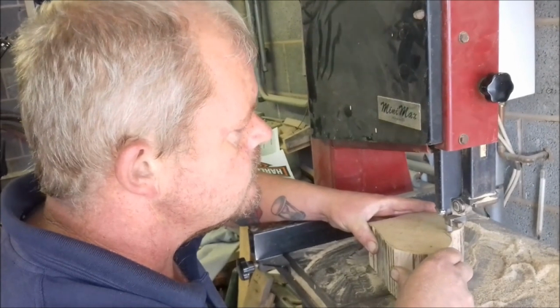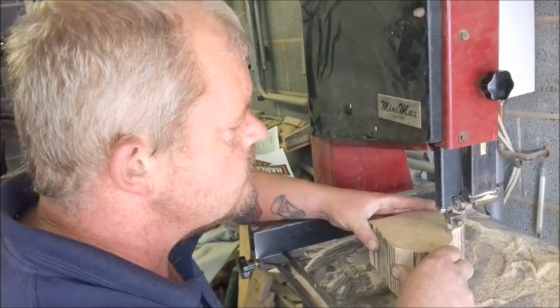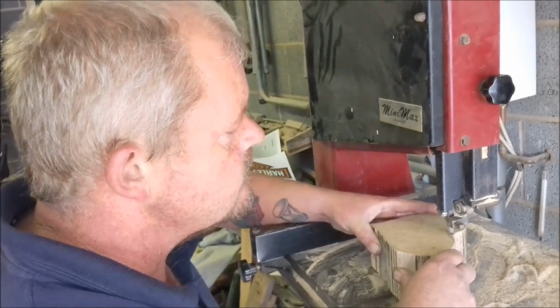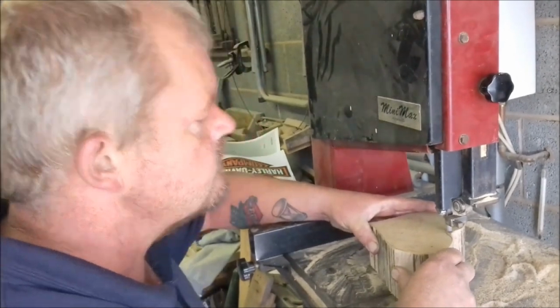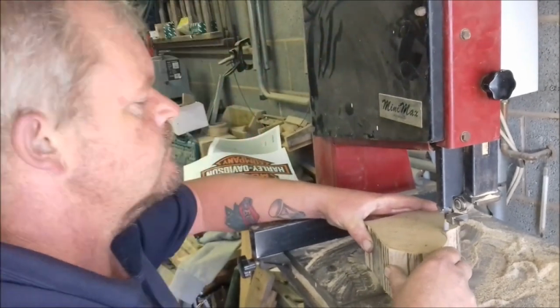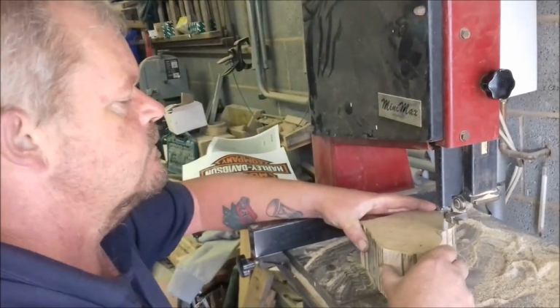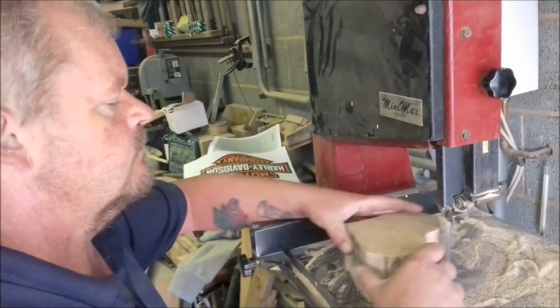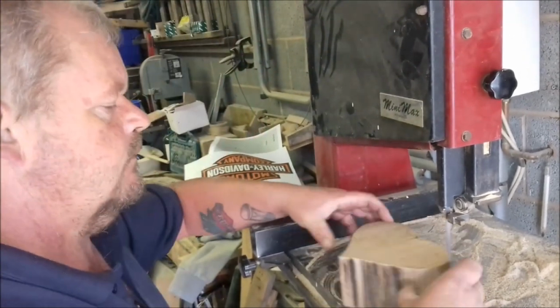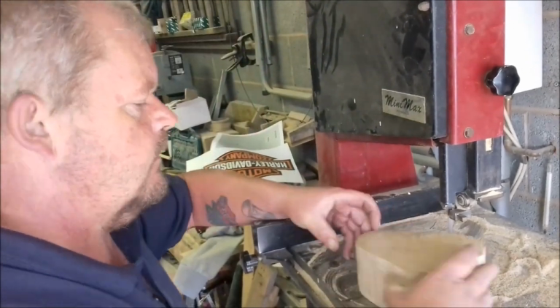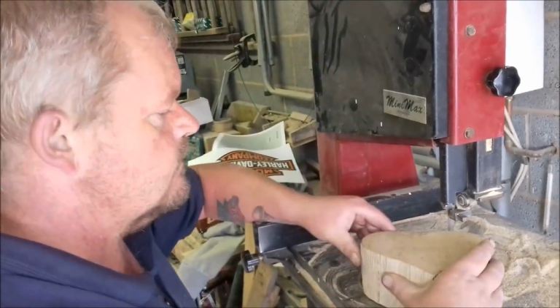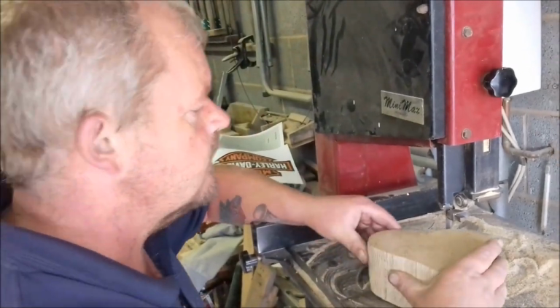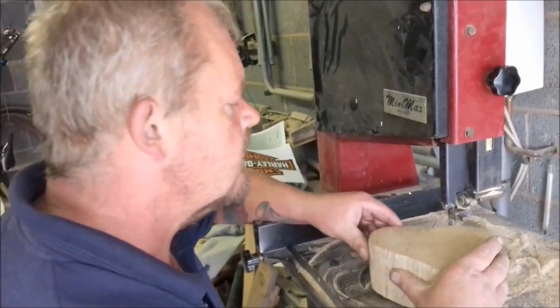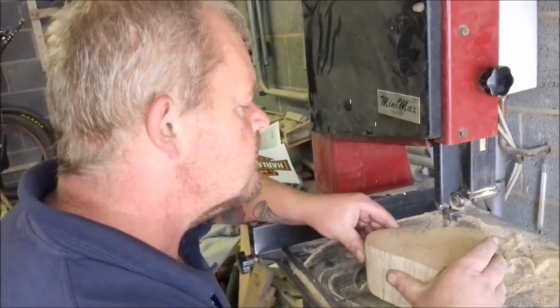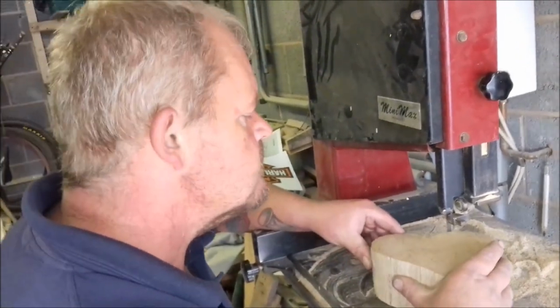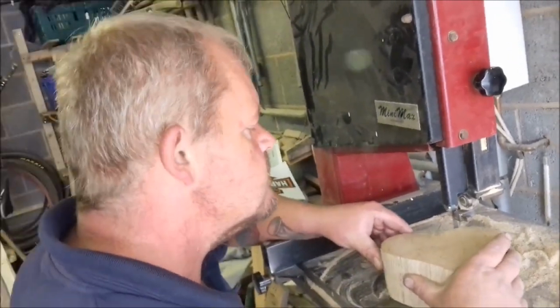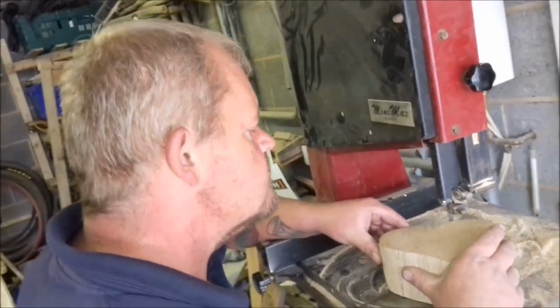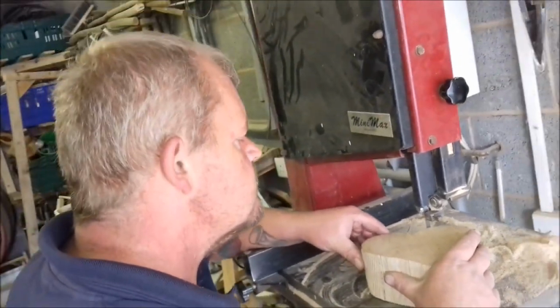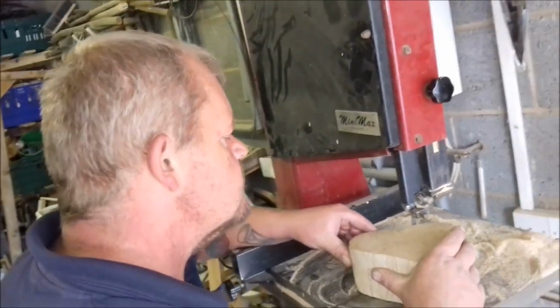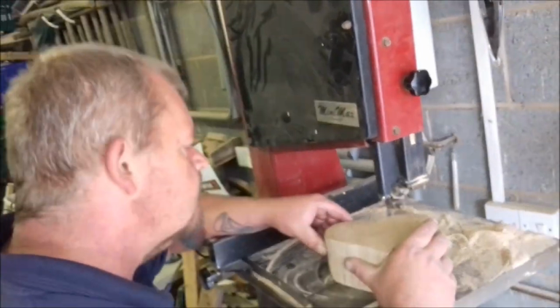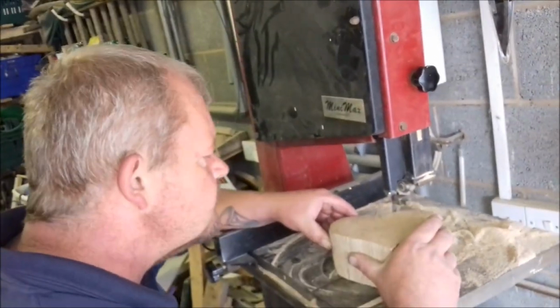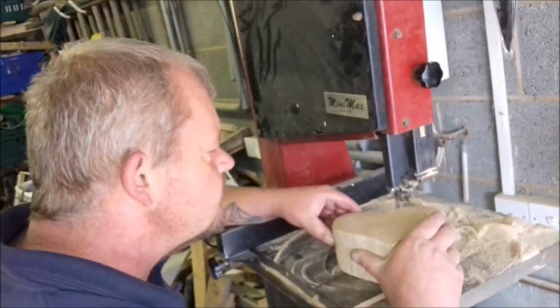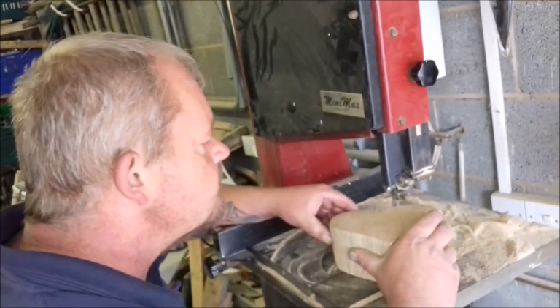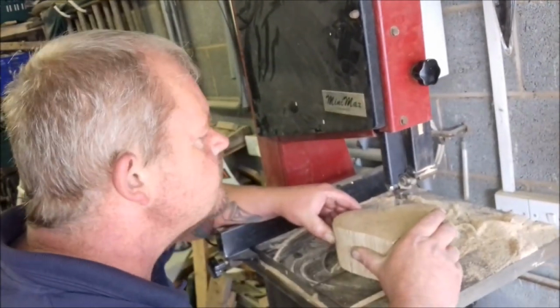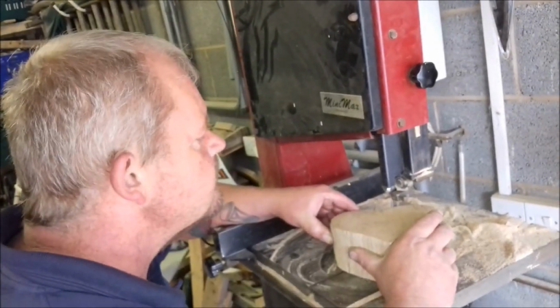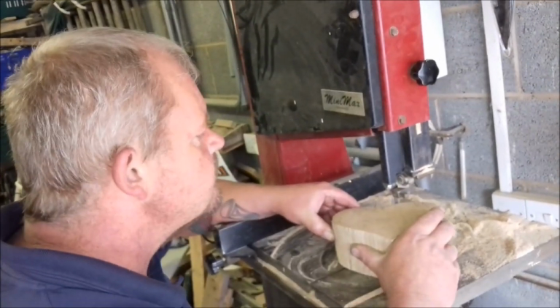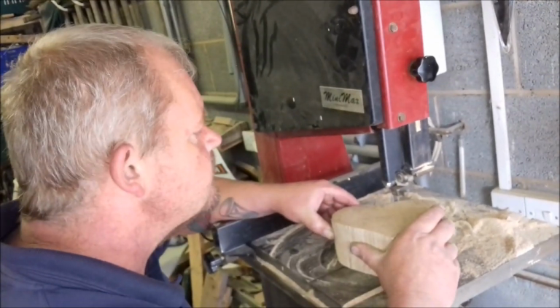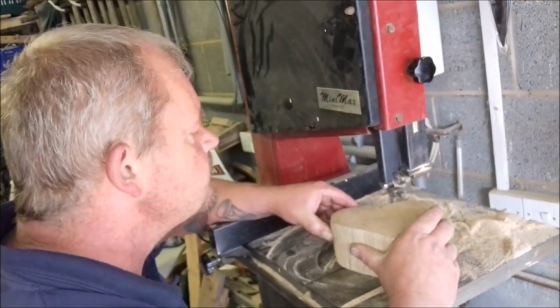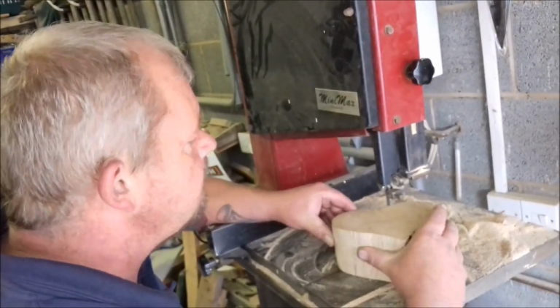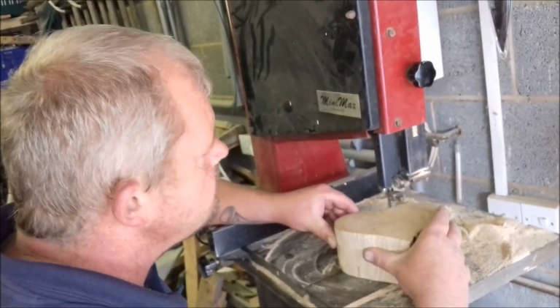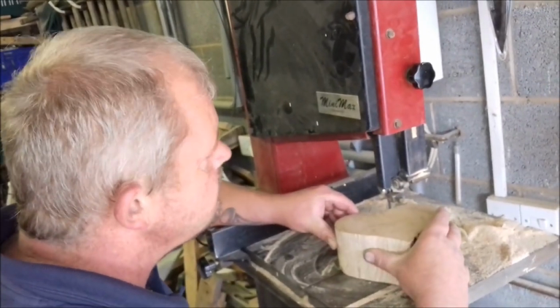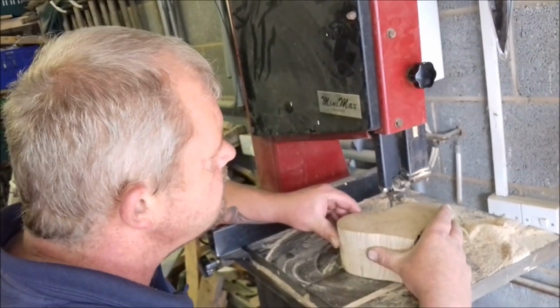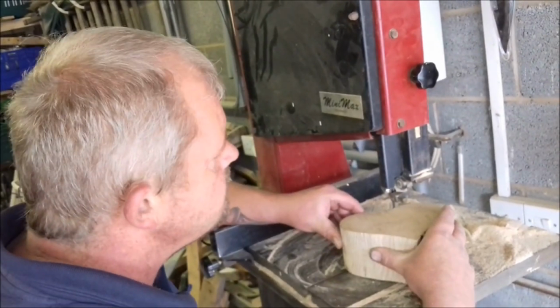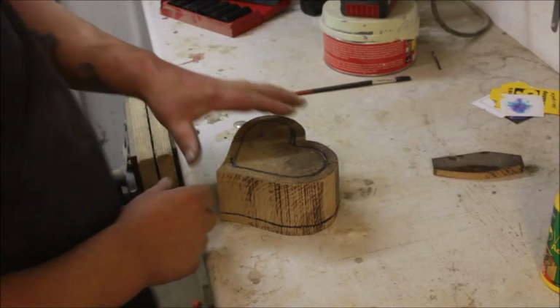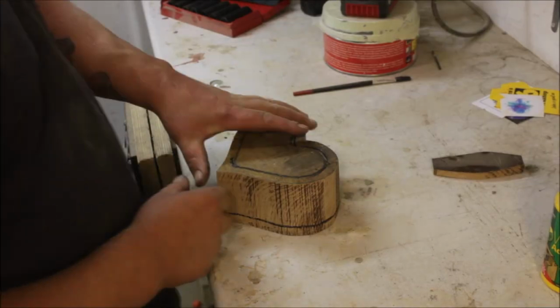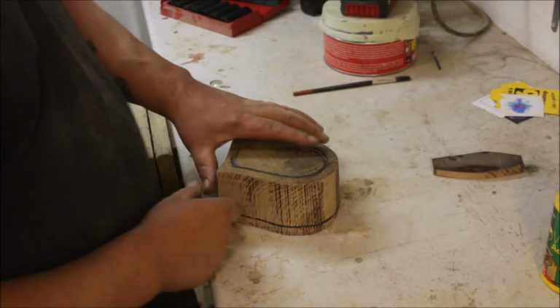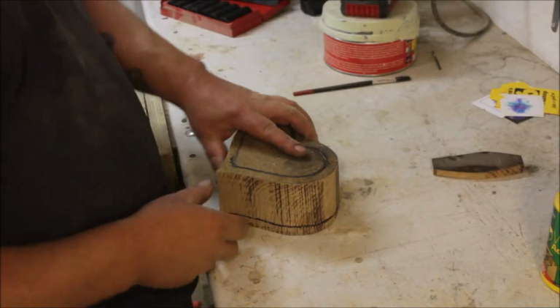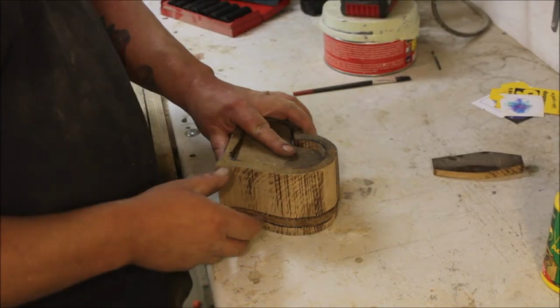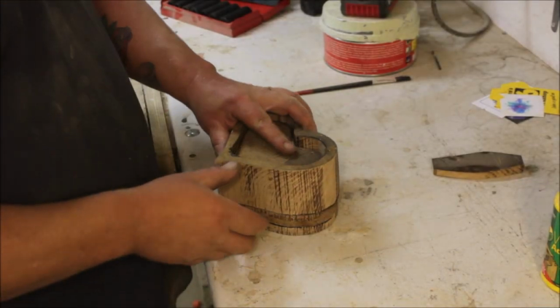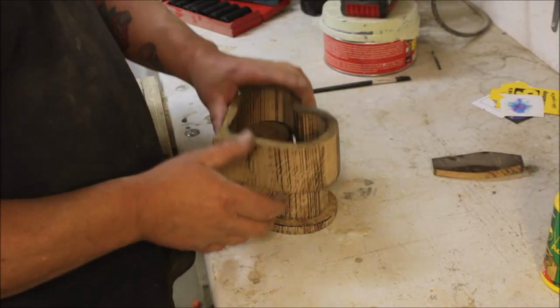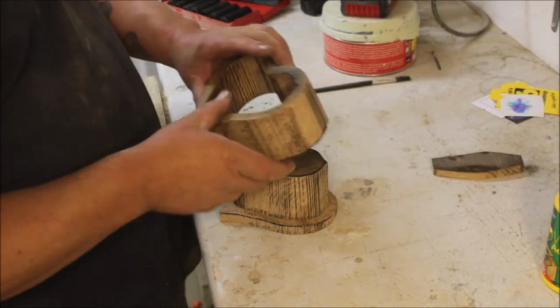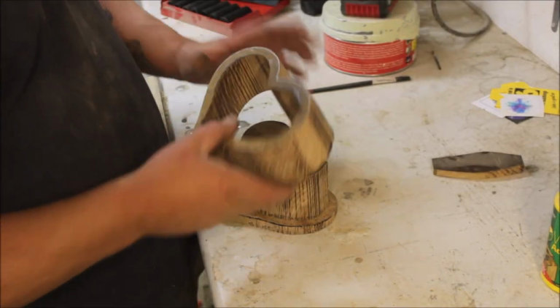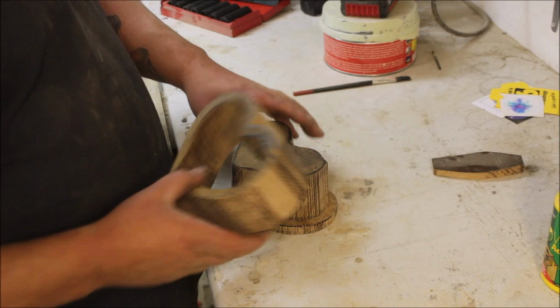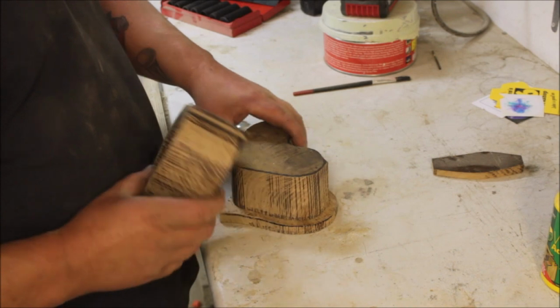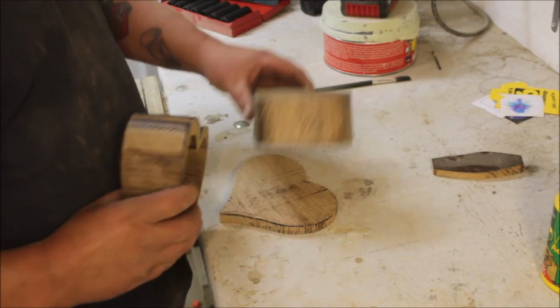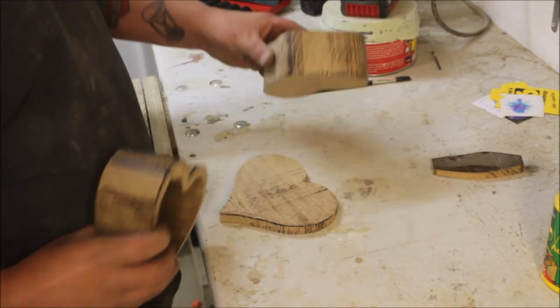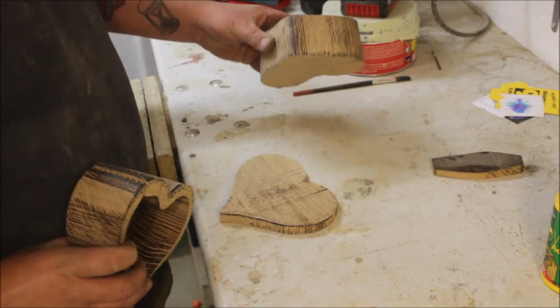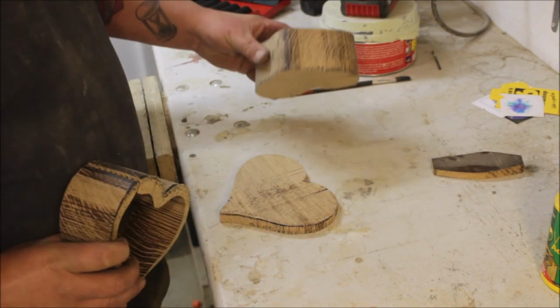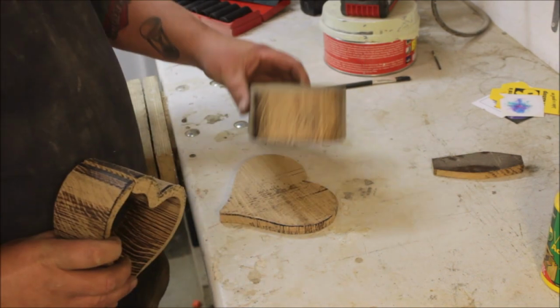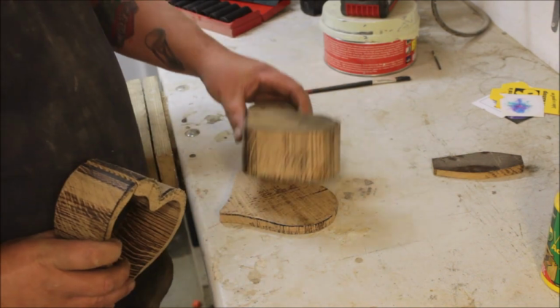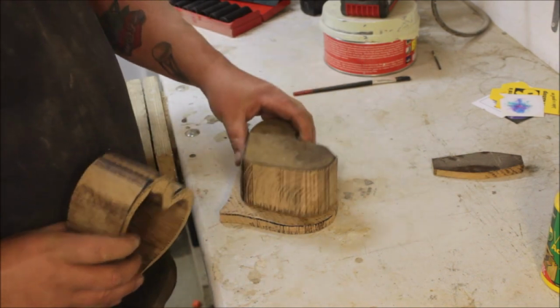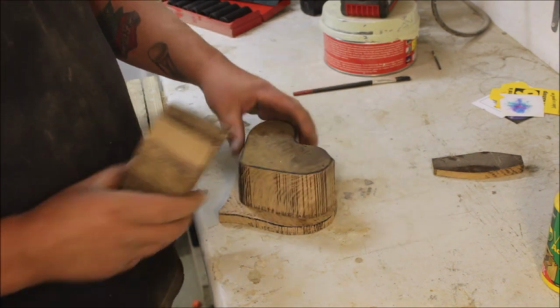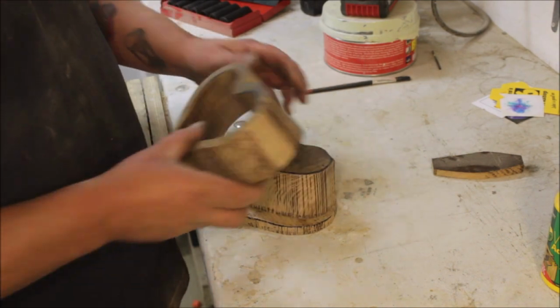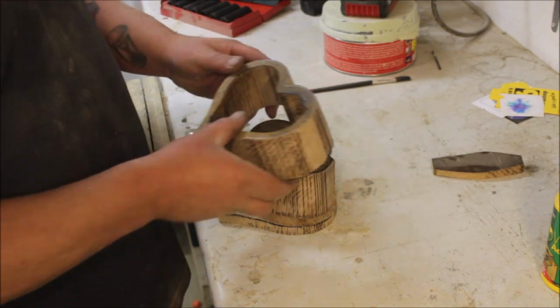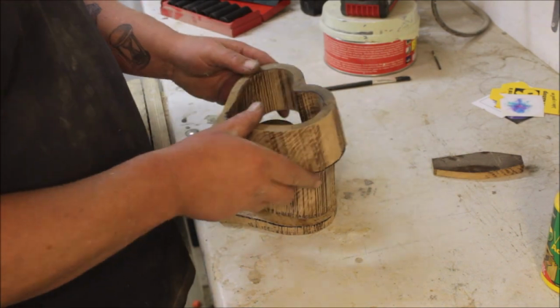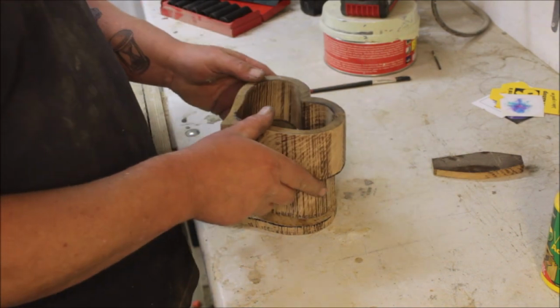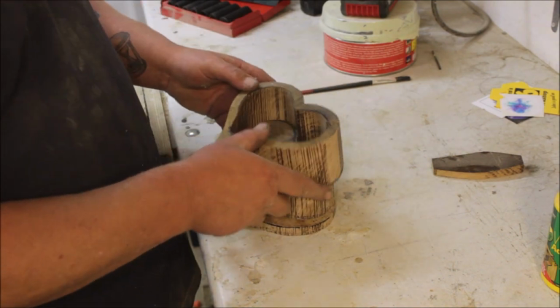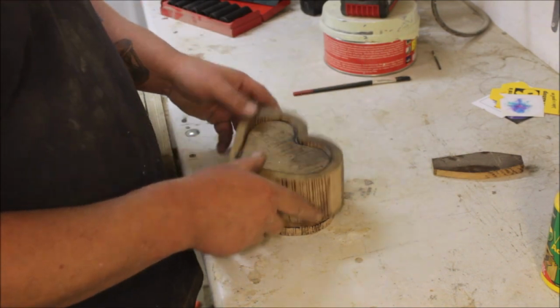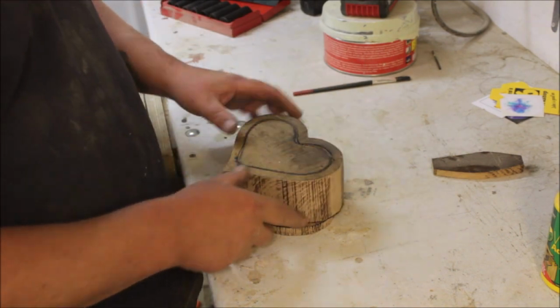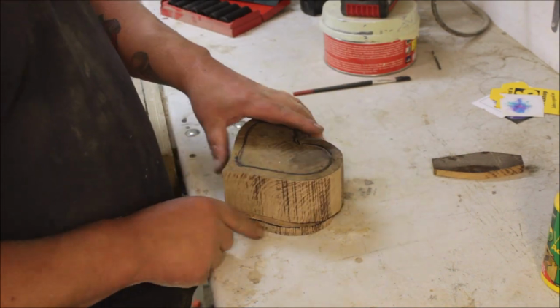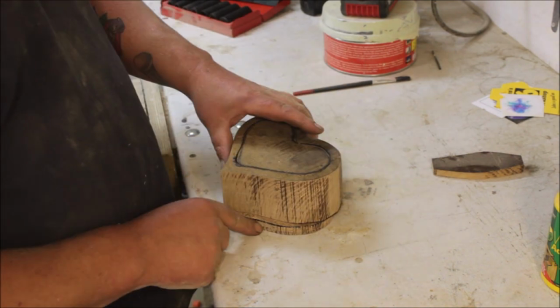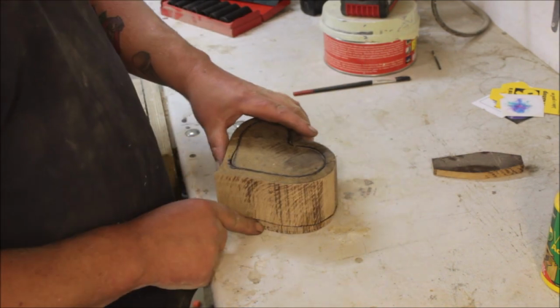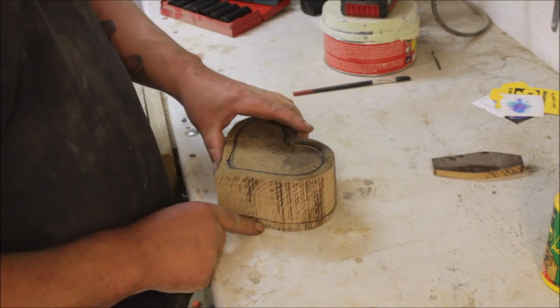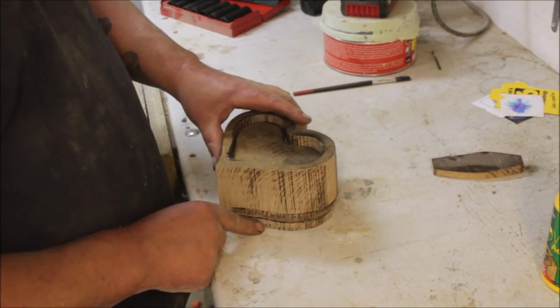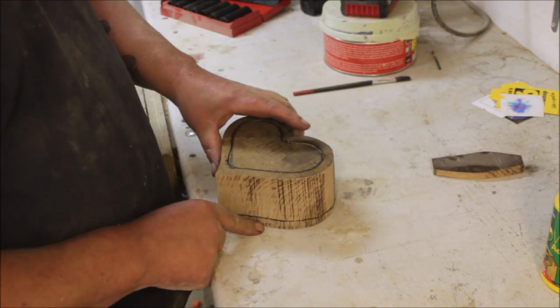When I got home I had sort of three parts of a bandsaw box, so I just needed to glue them back together.